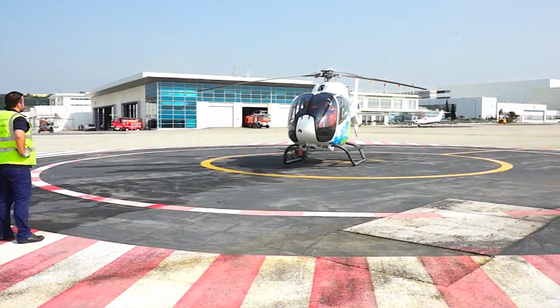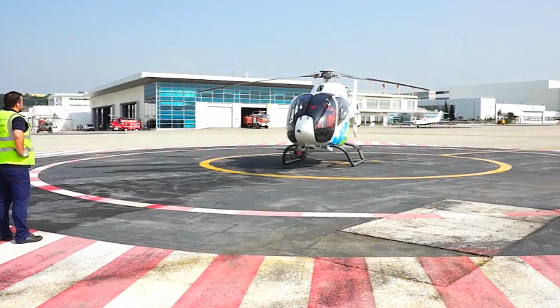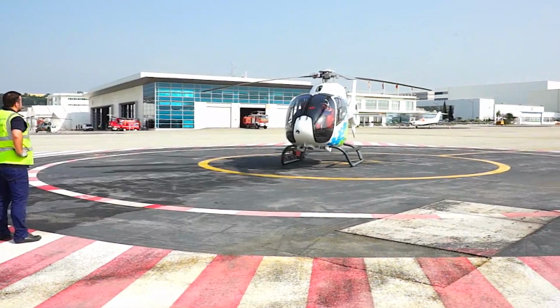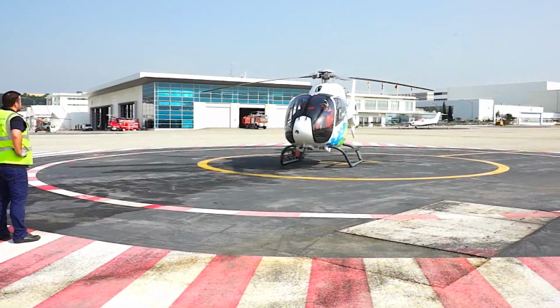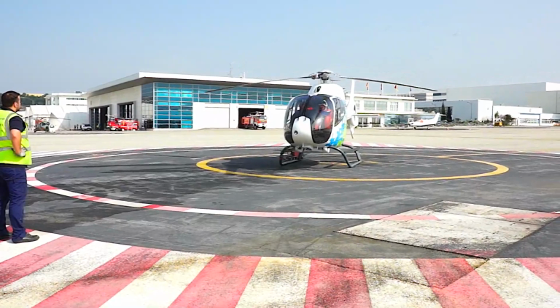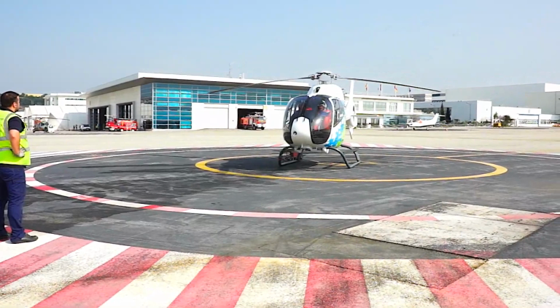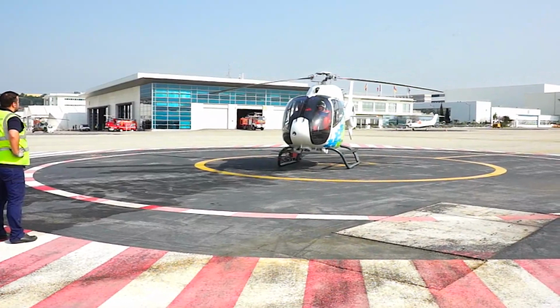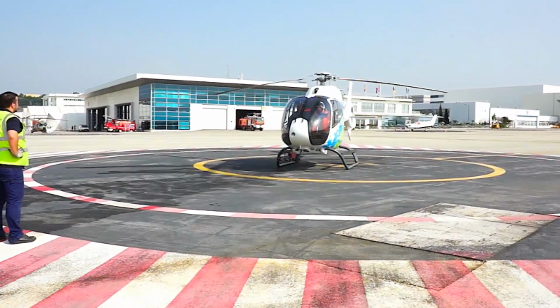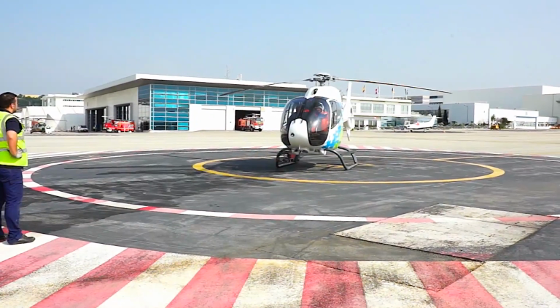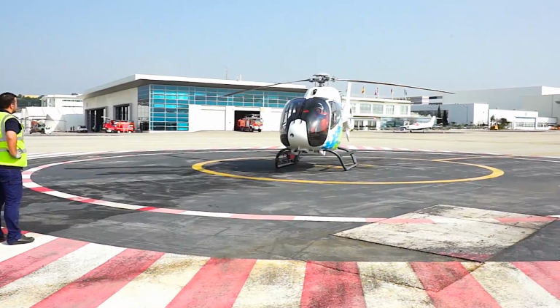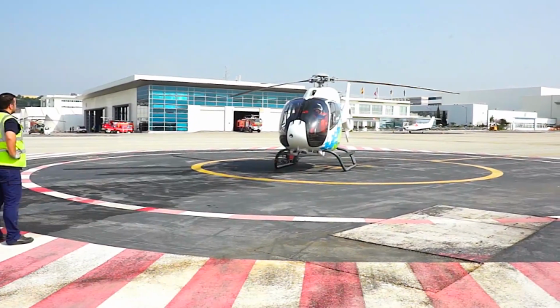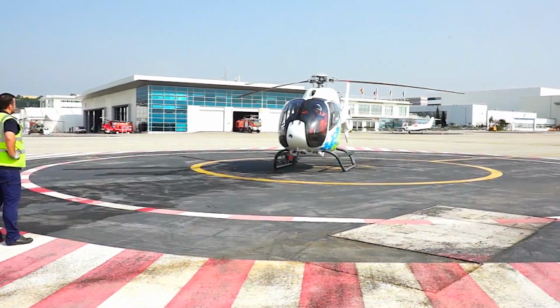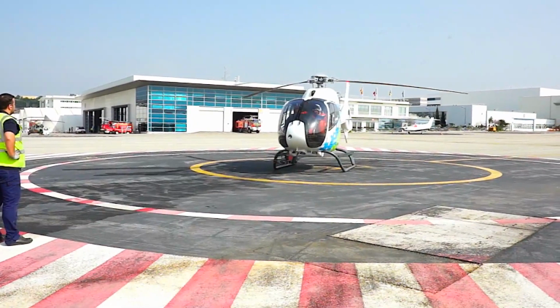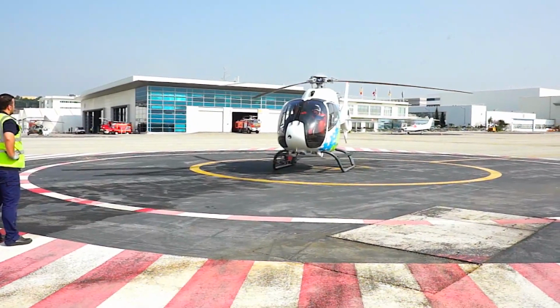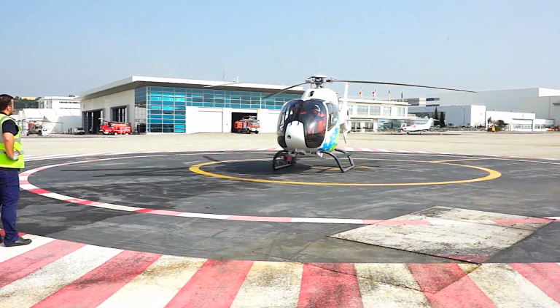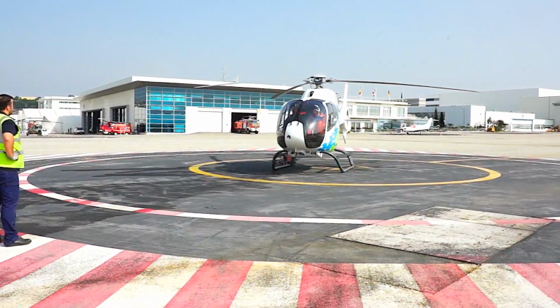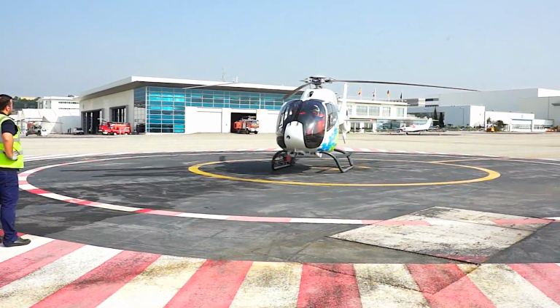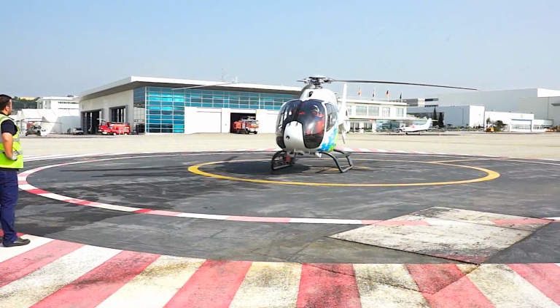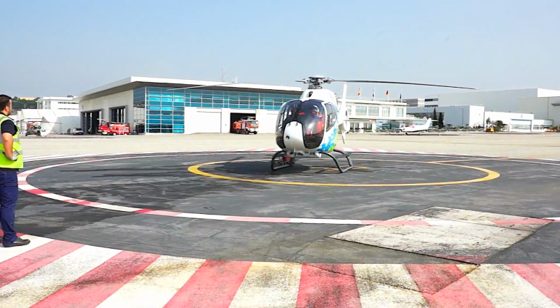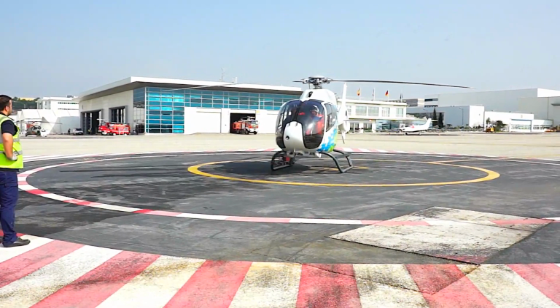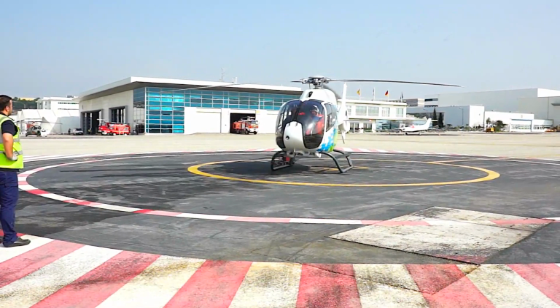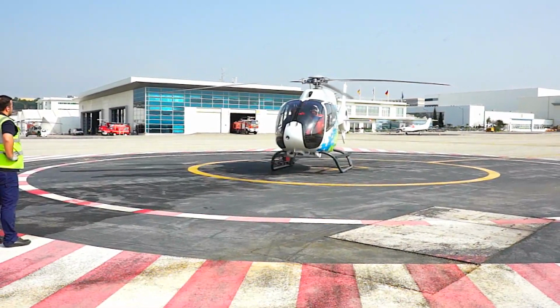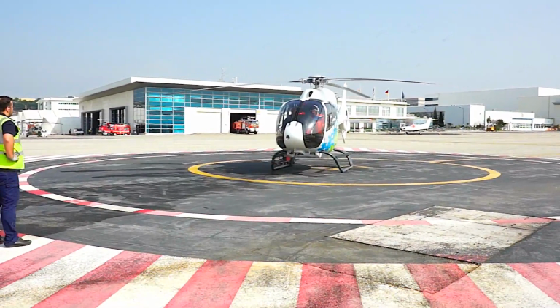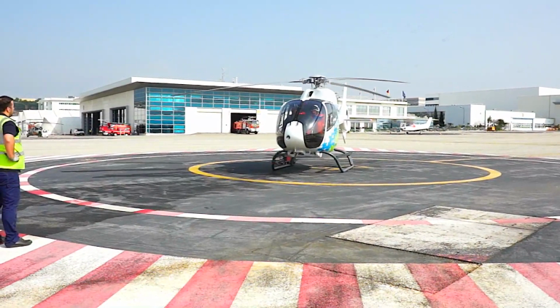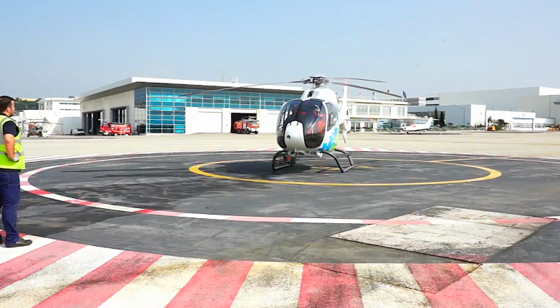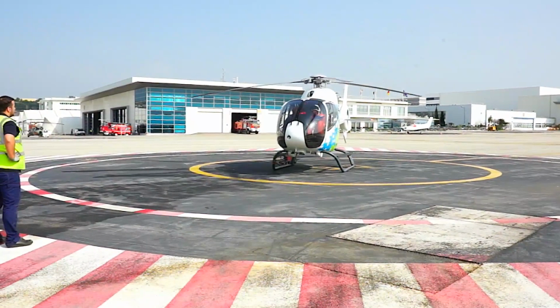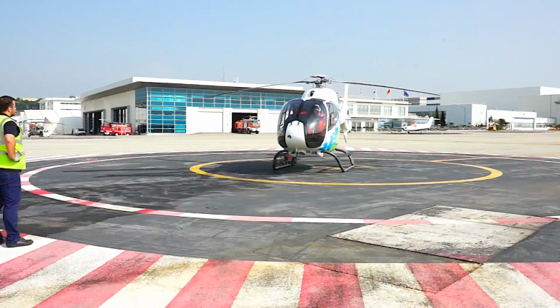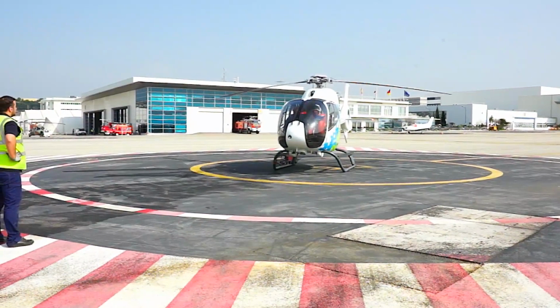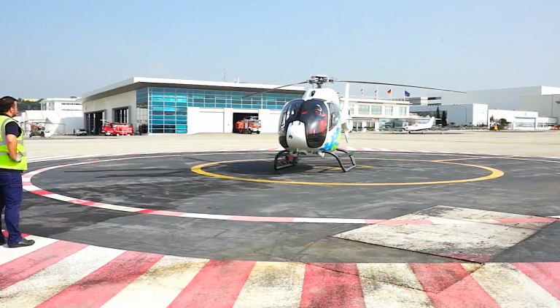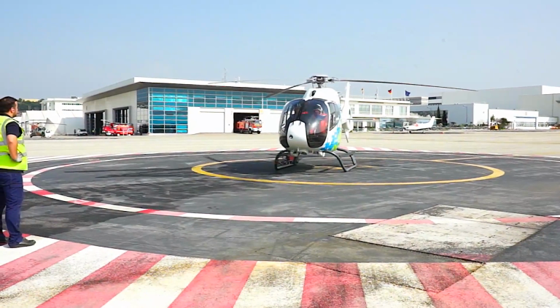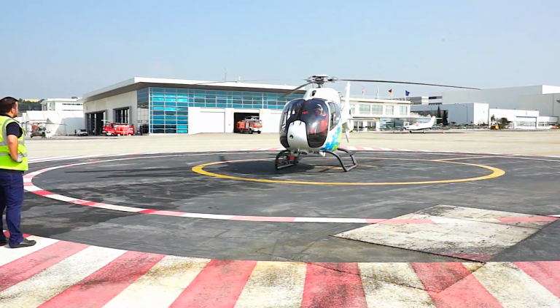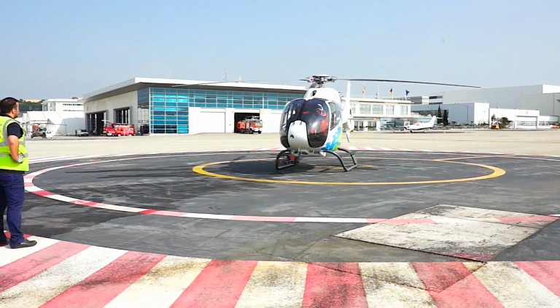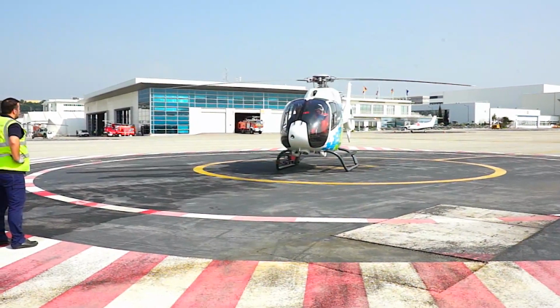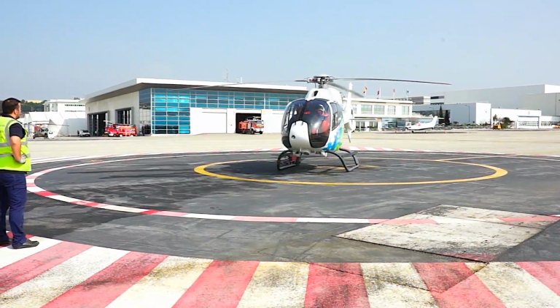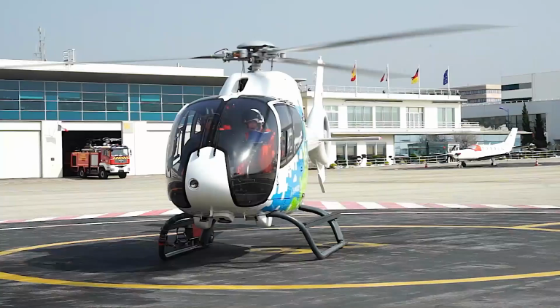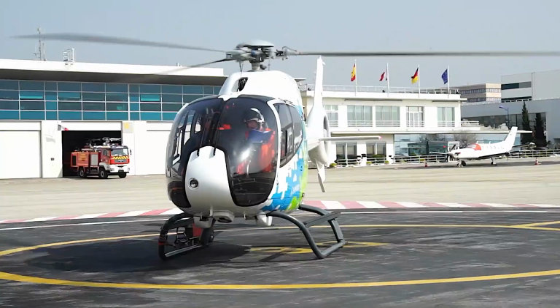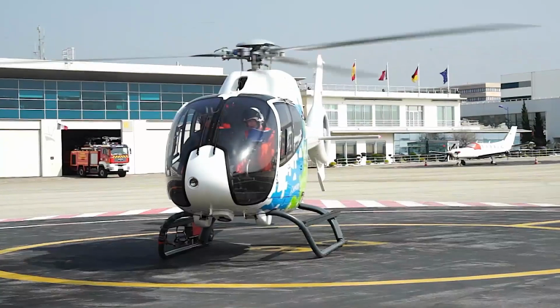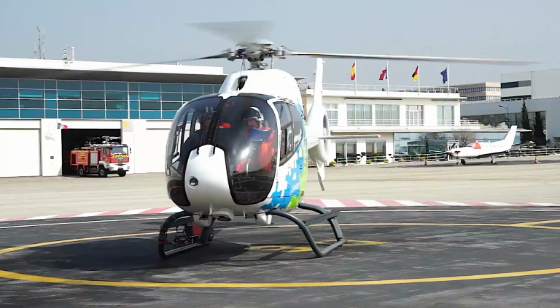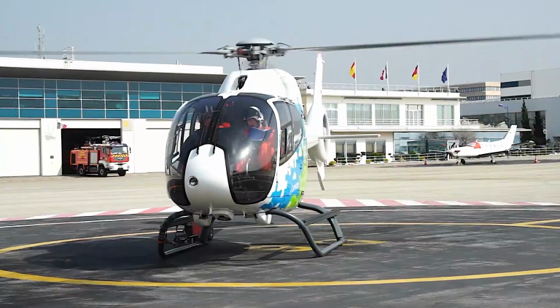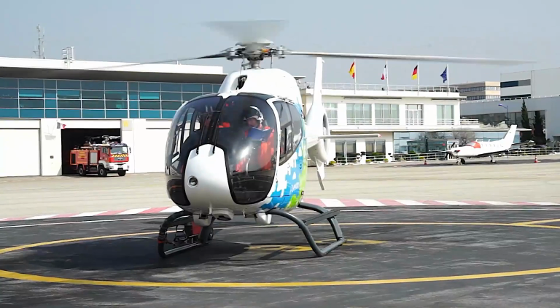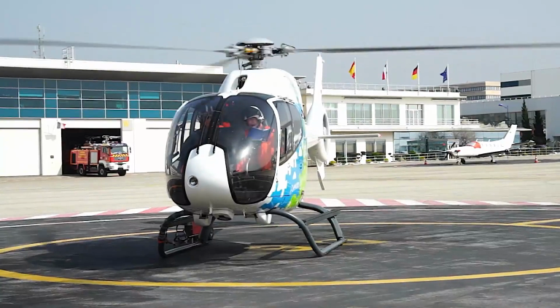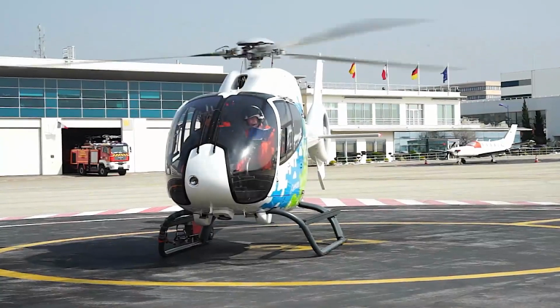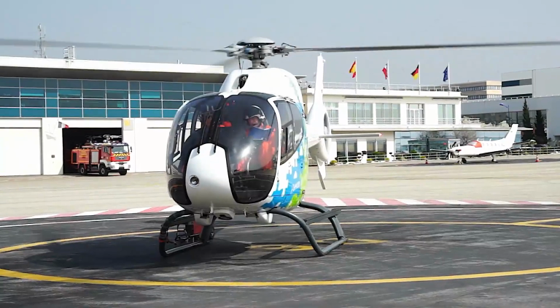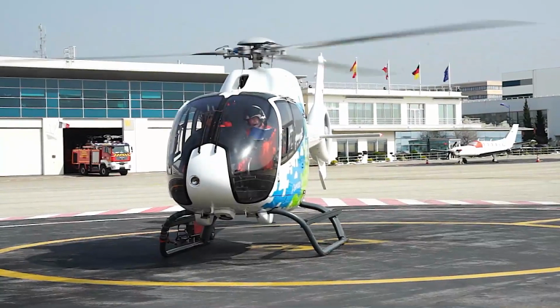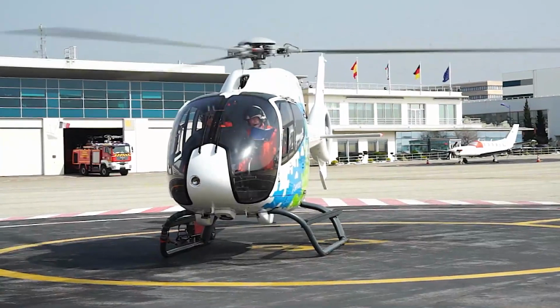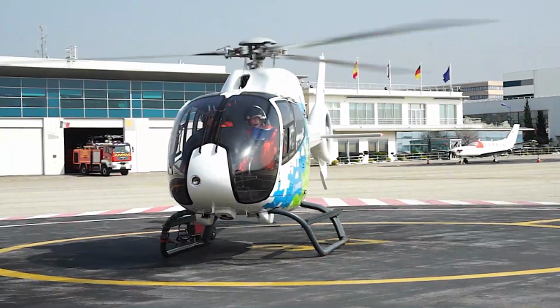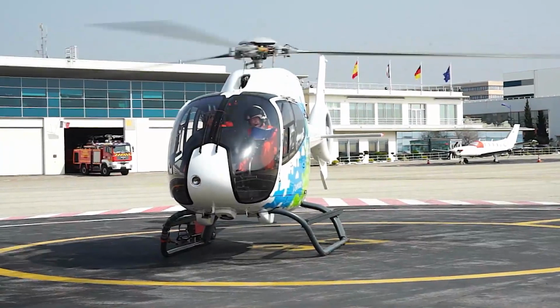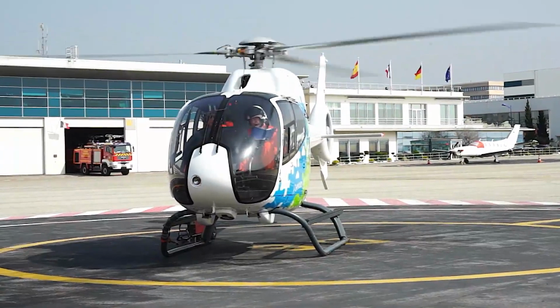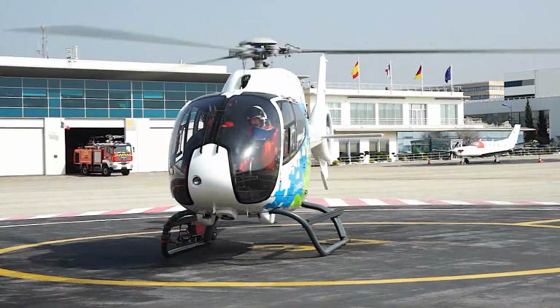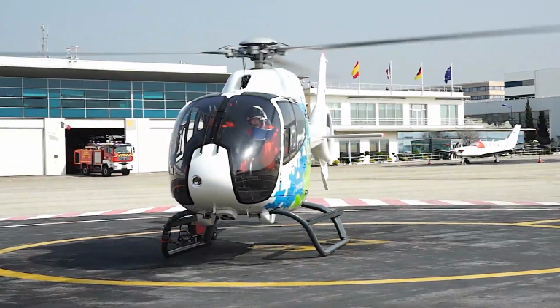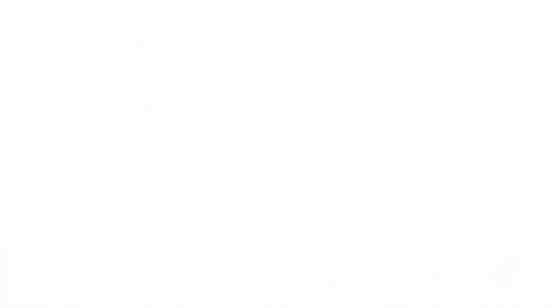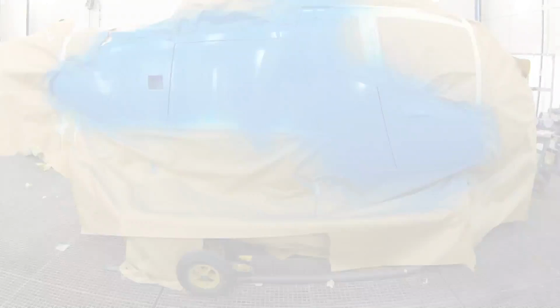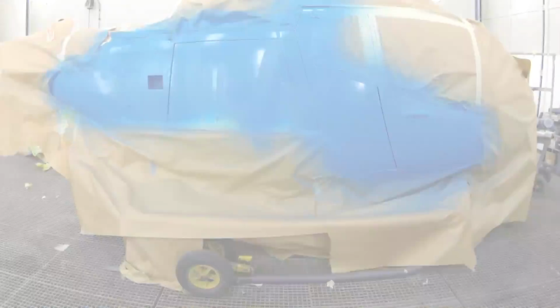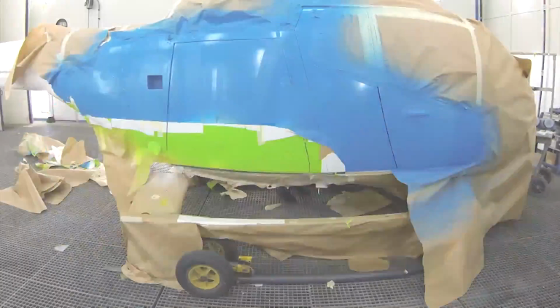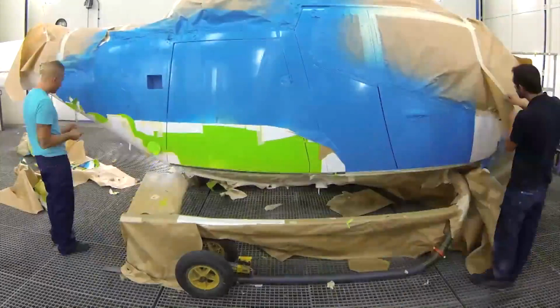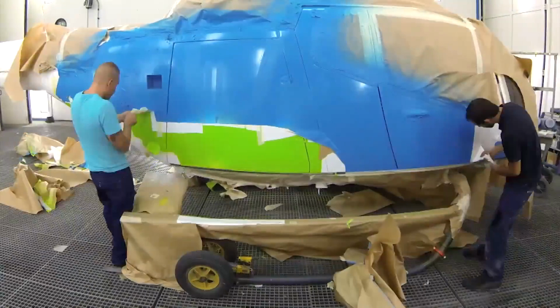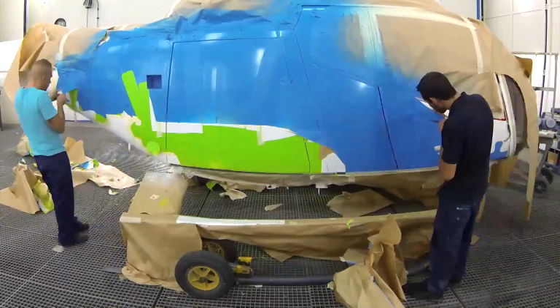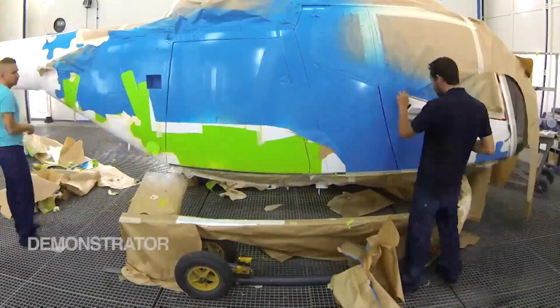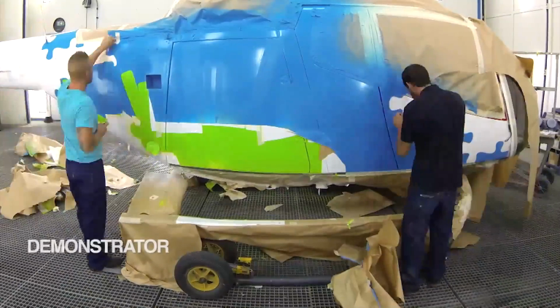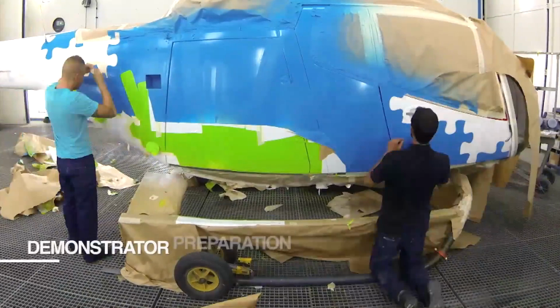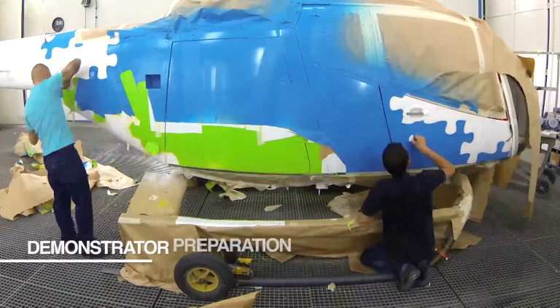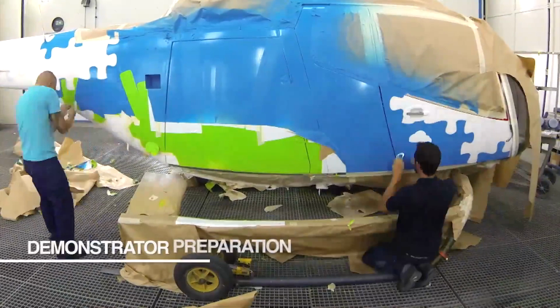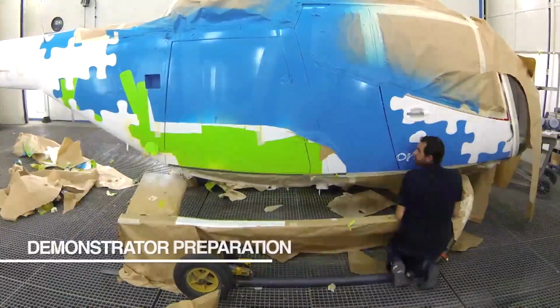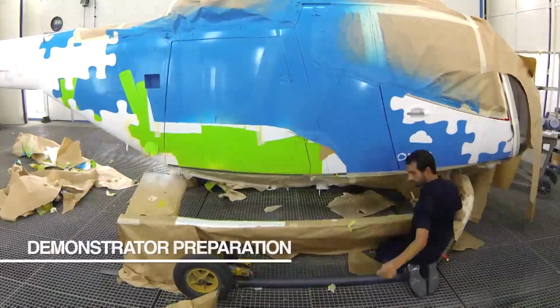For small helicopters, these elements are strategic, giving really a very high added value to the customer.